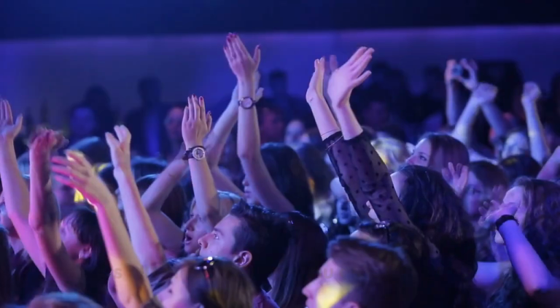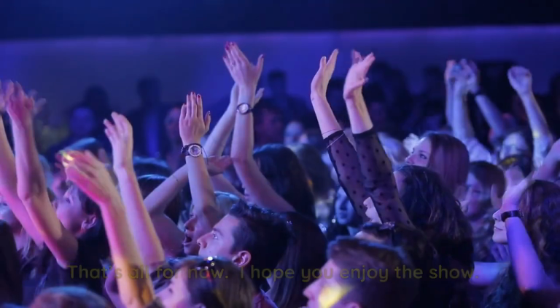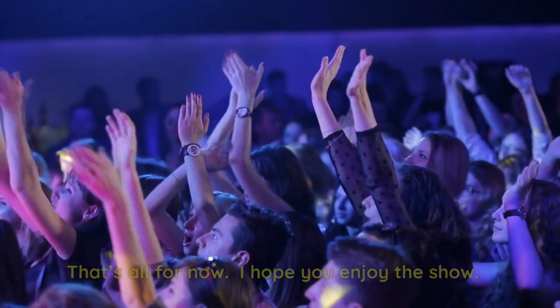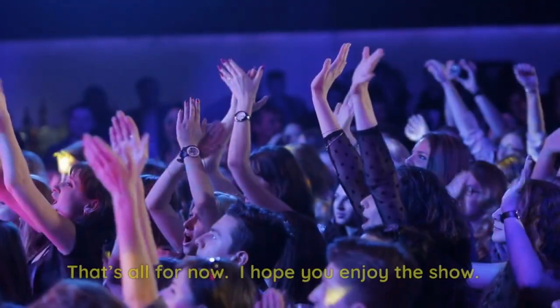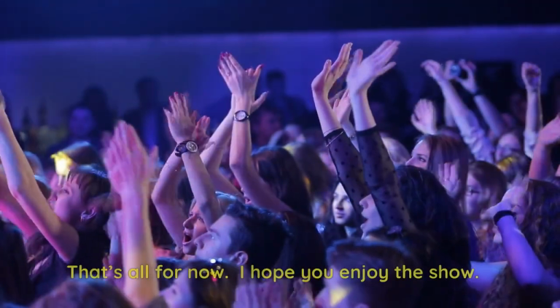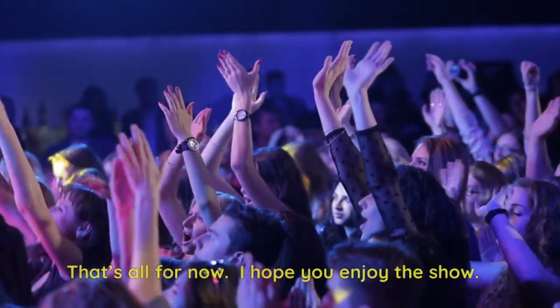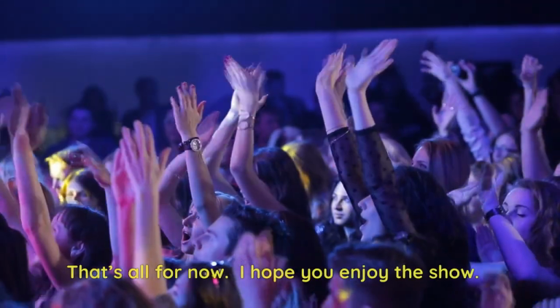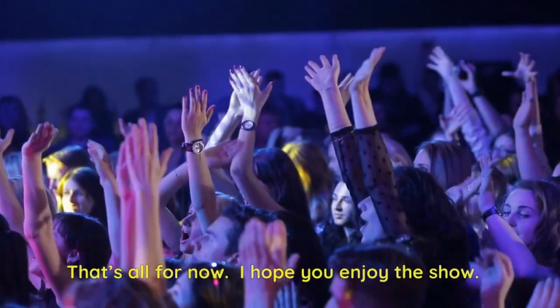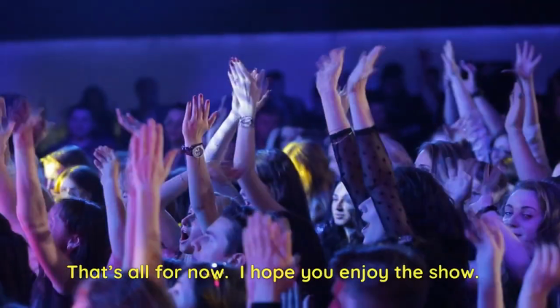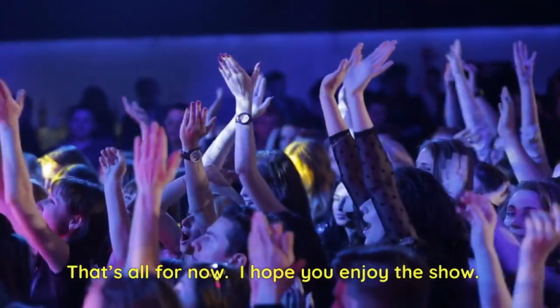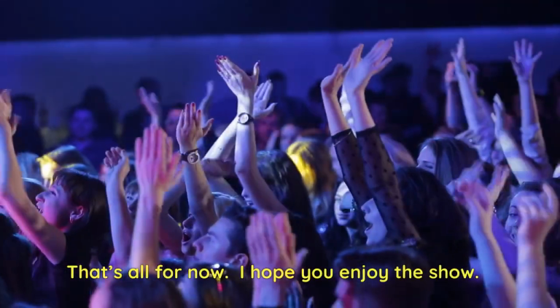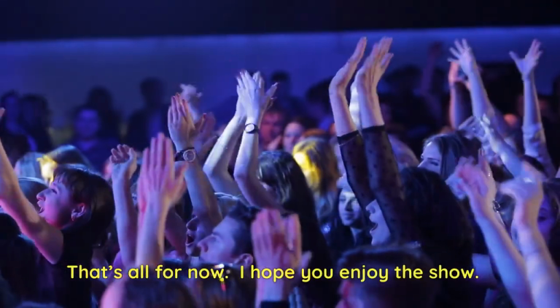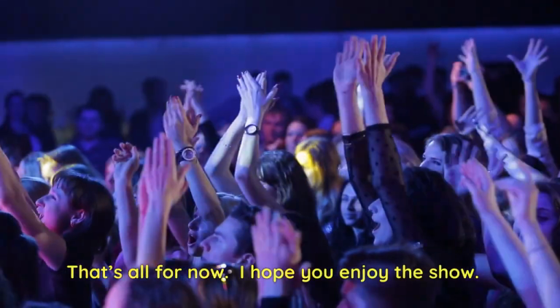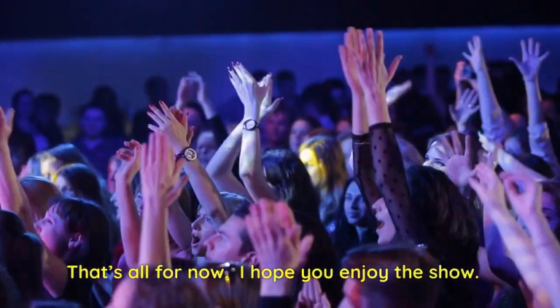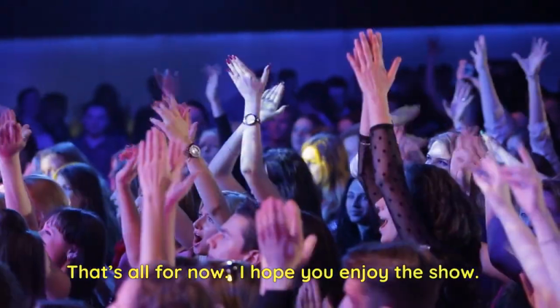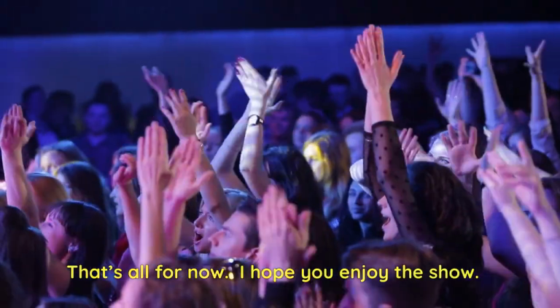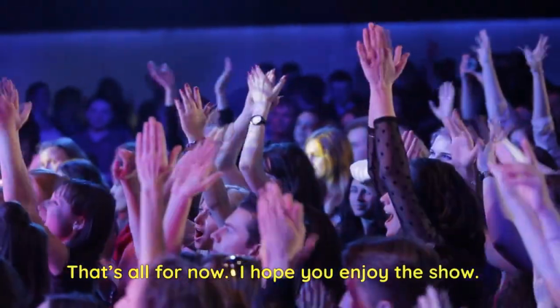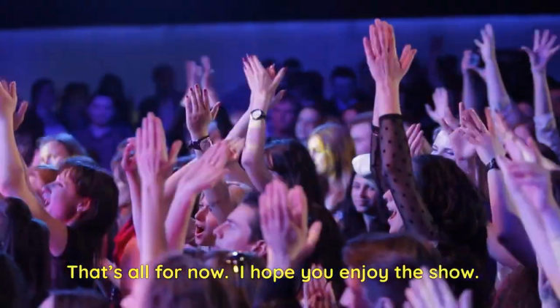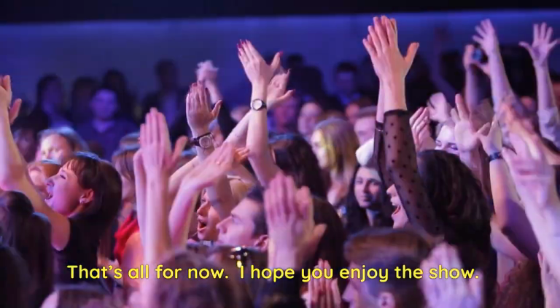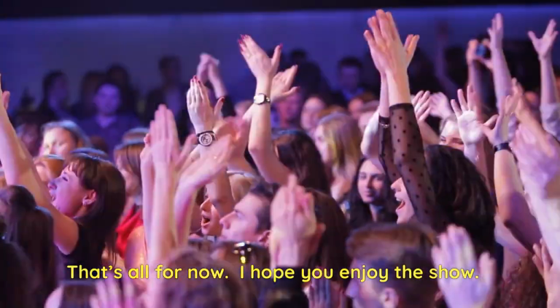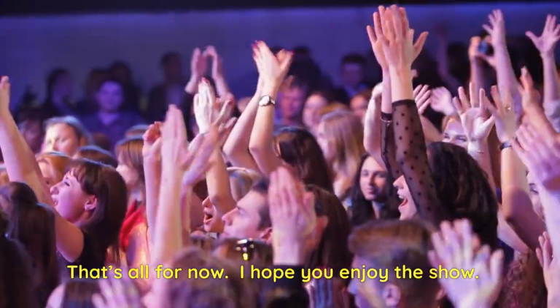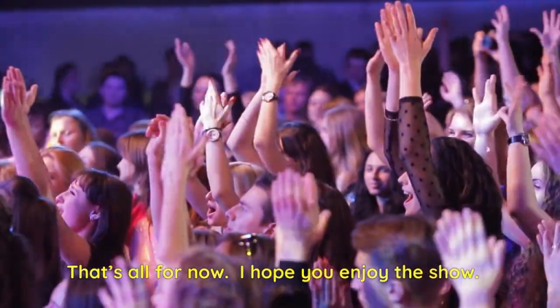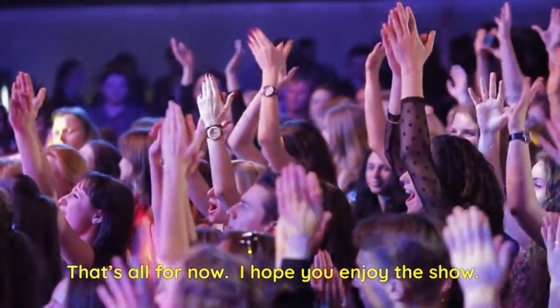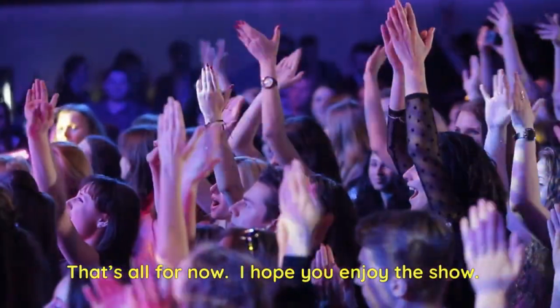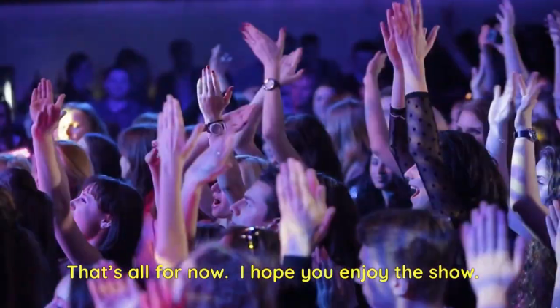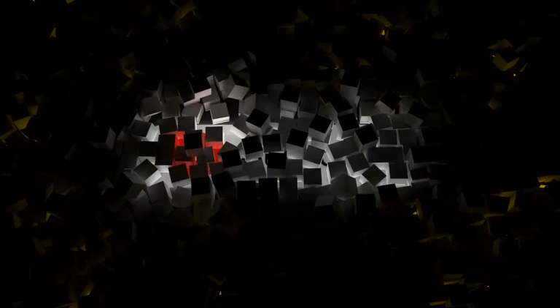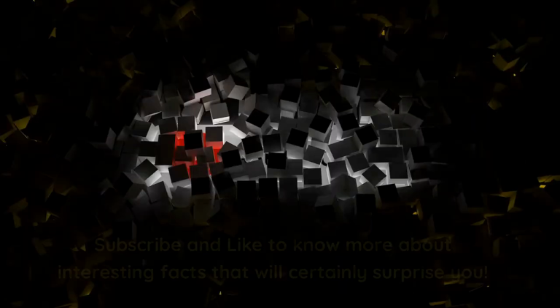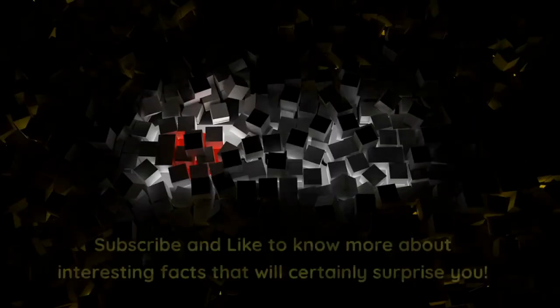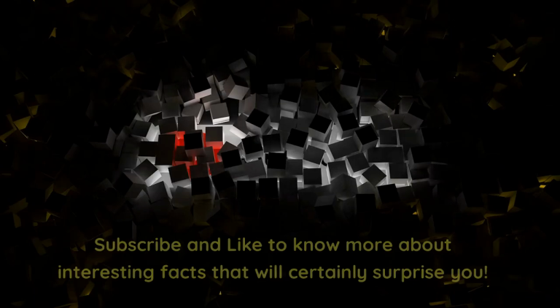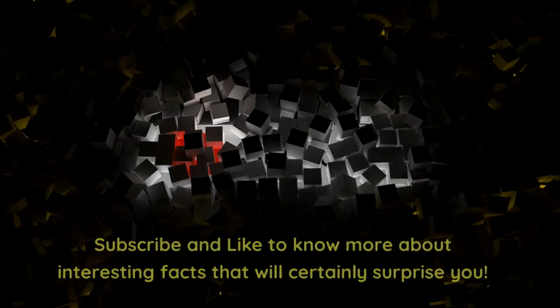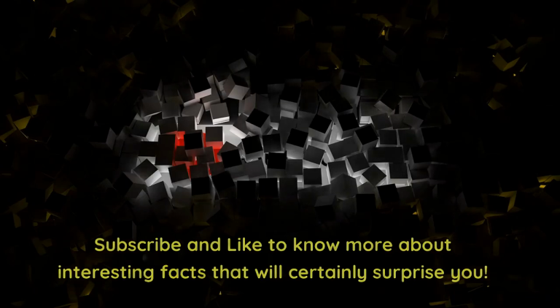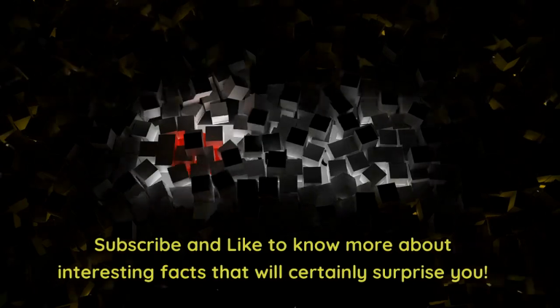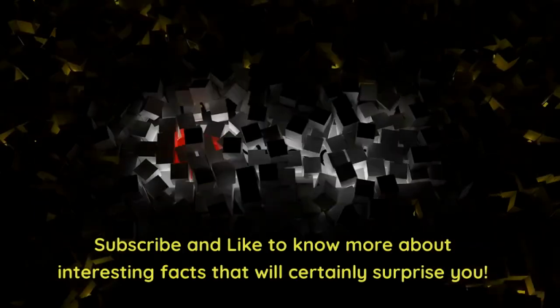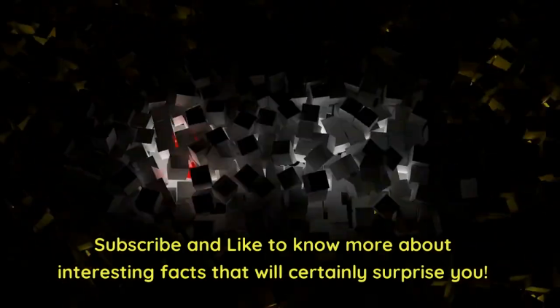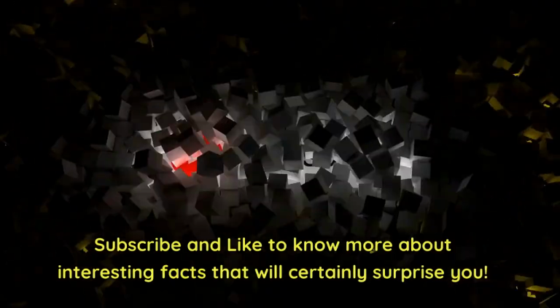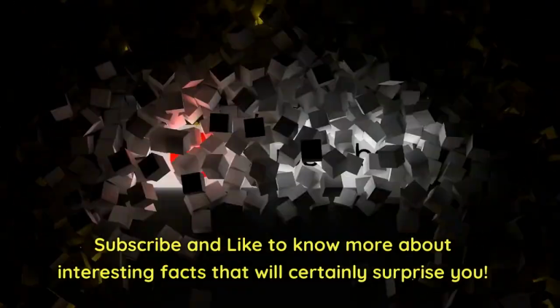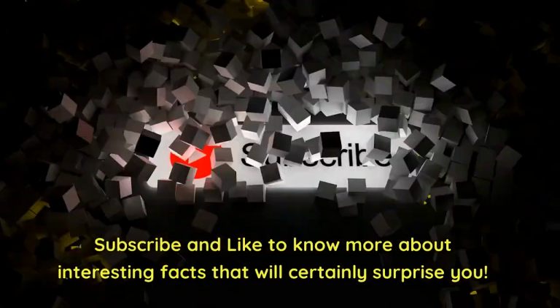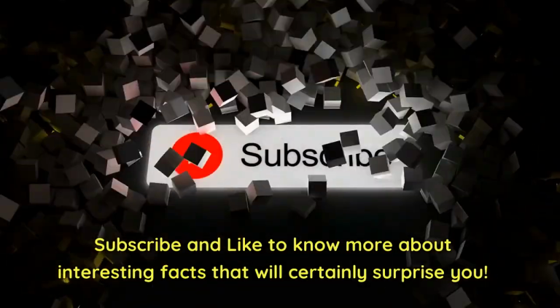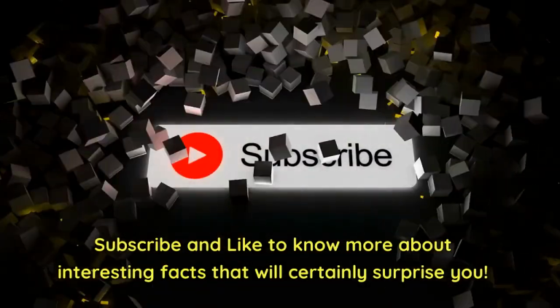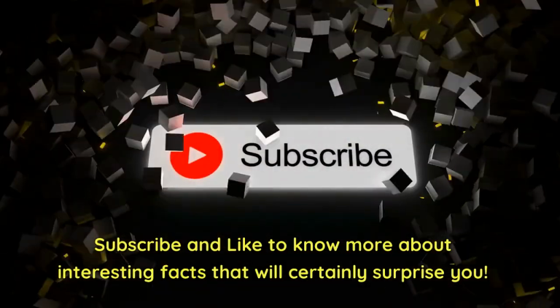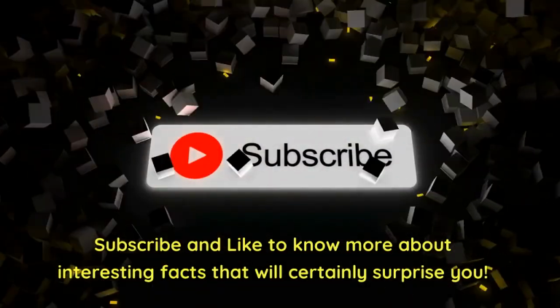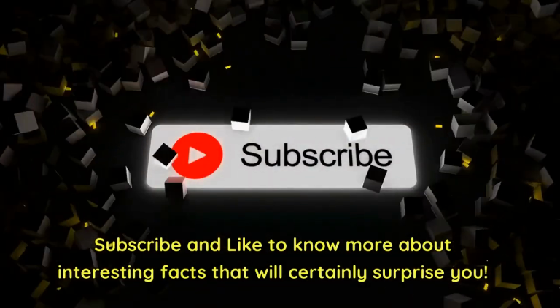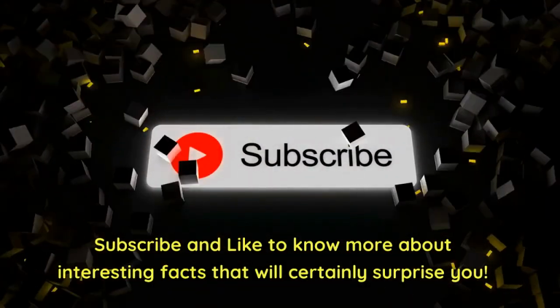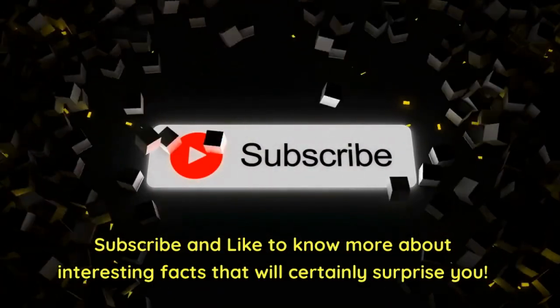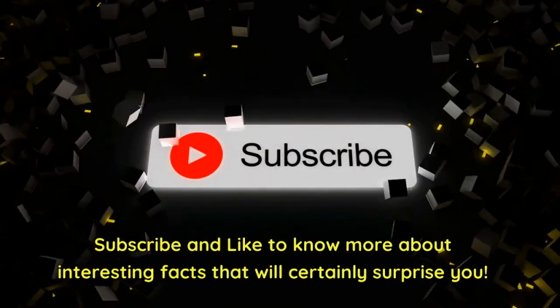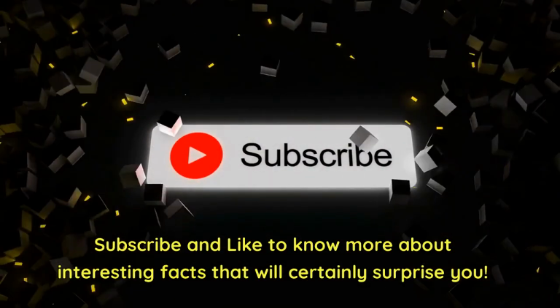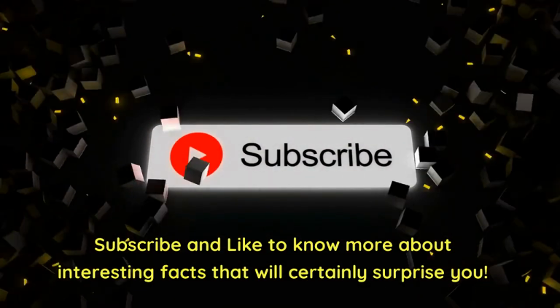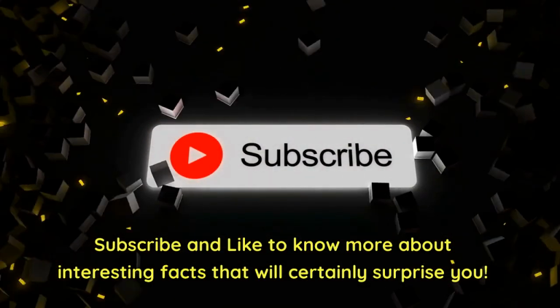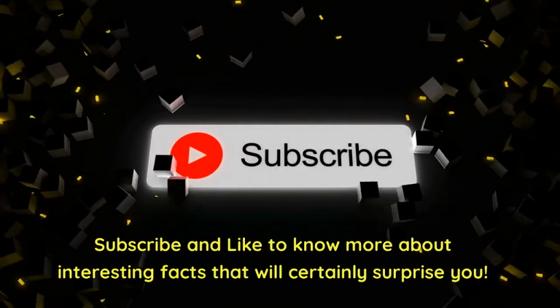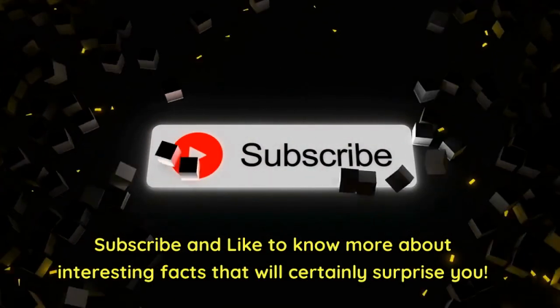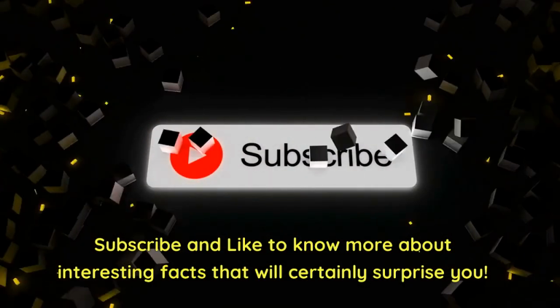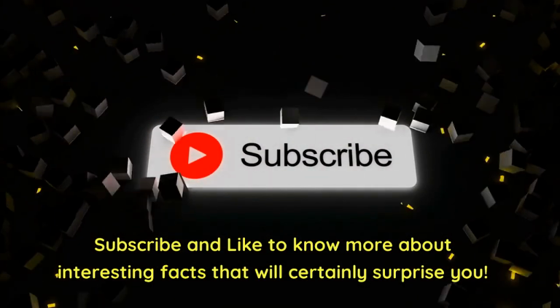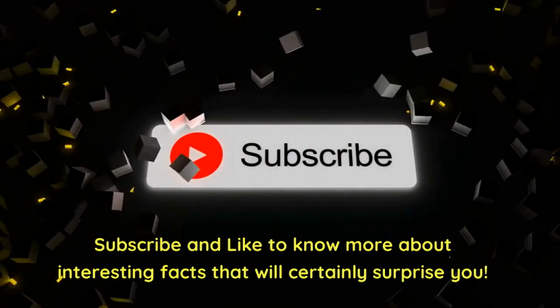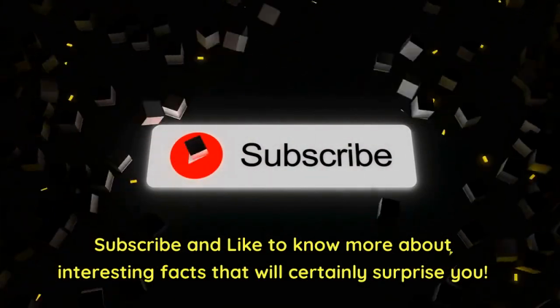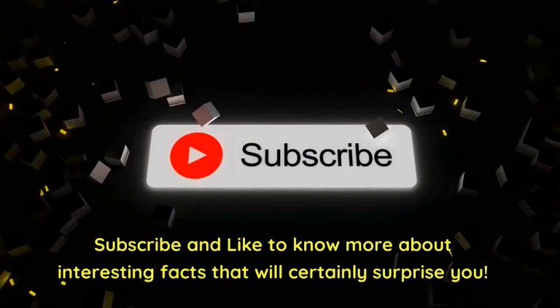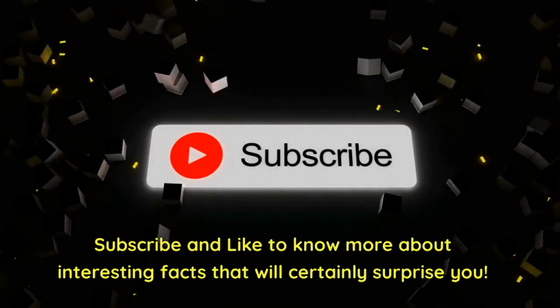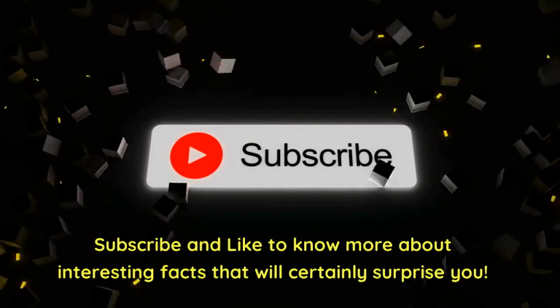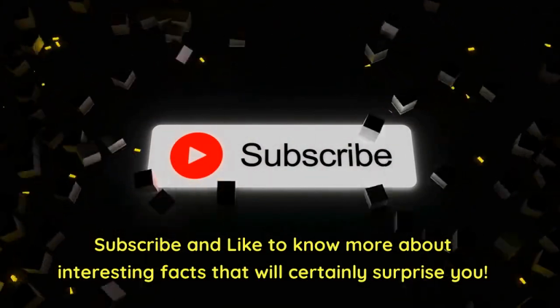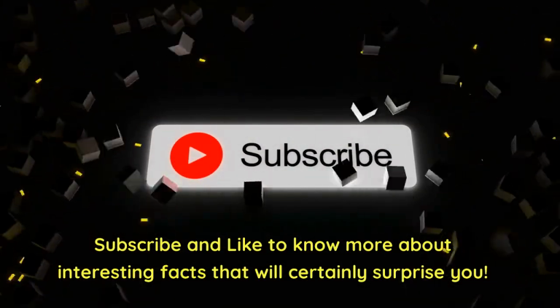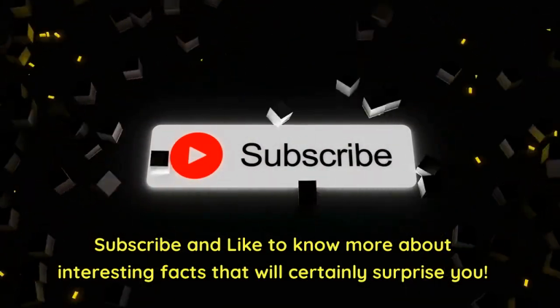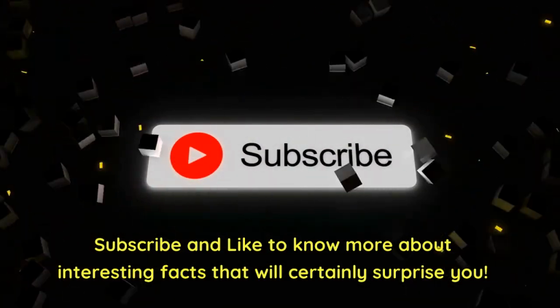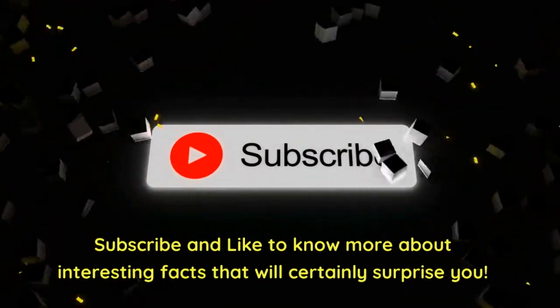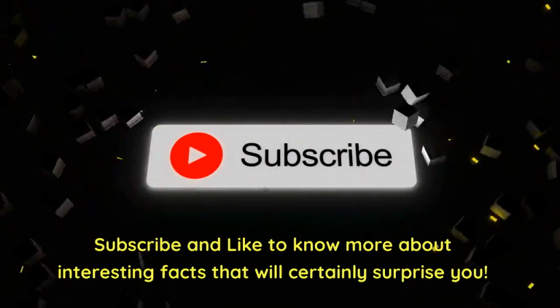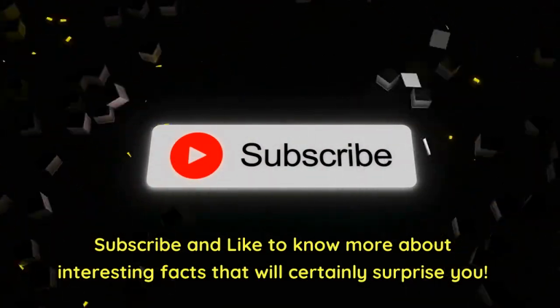That's all for now. I hope you enjoy the show. Subscribe and like to know more about interesting facts that will certainly surprise you.